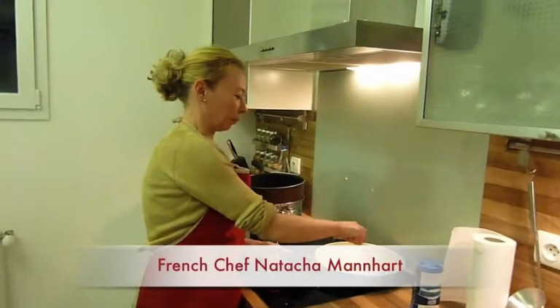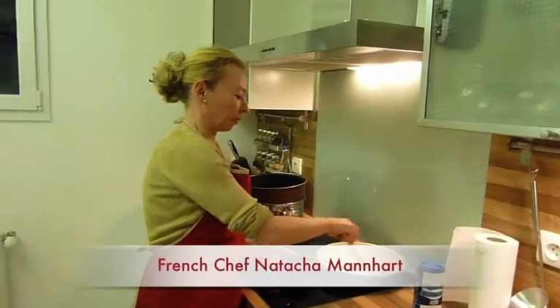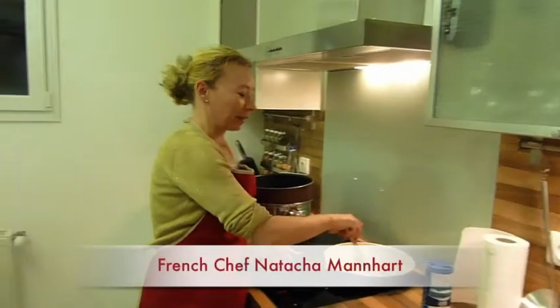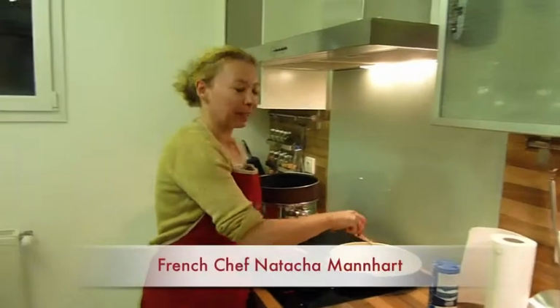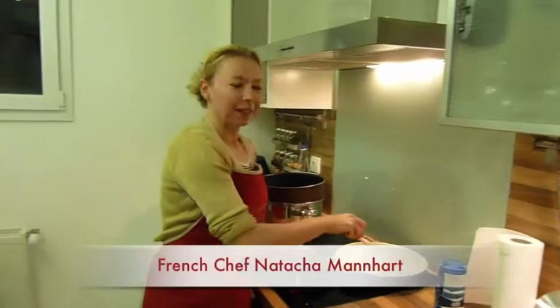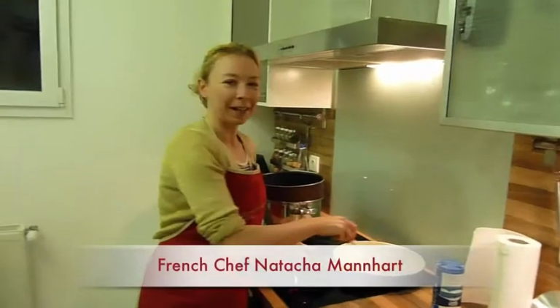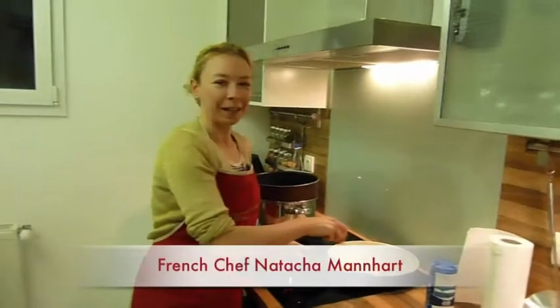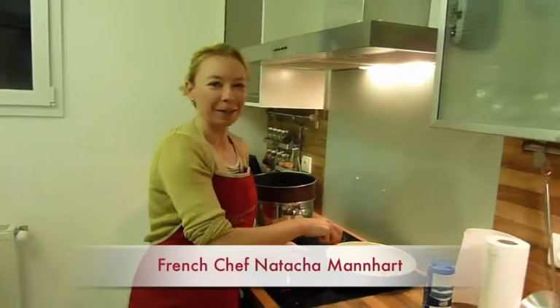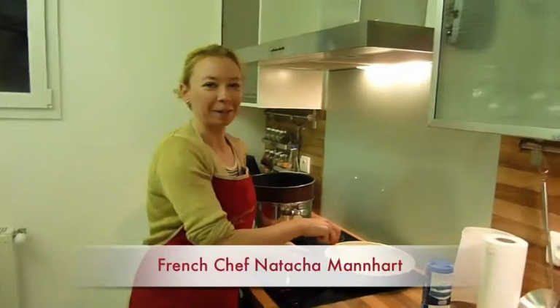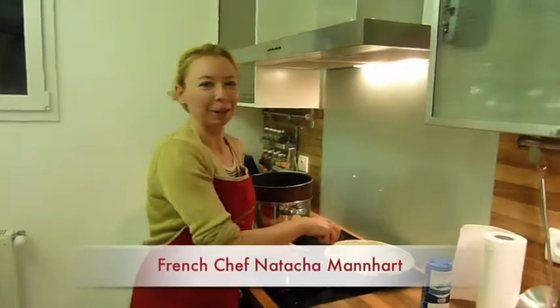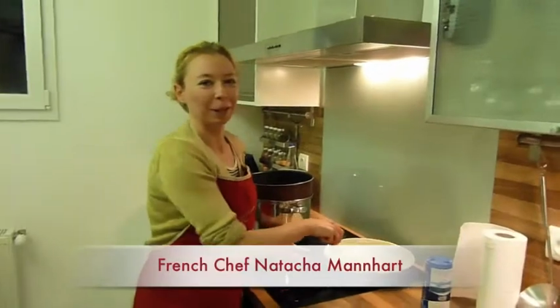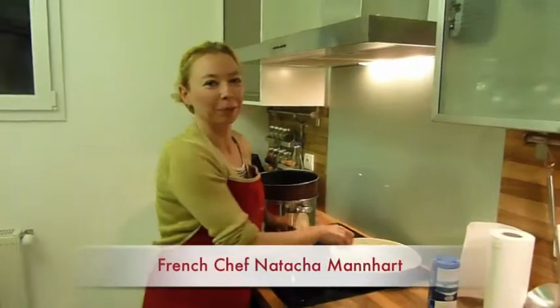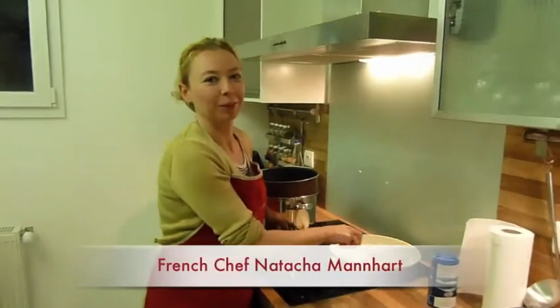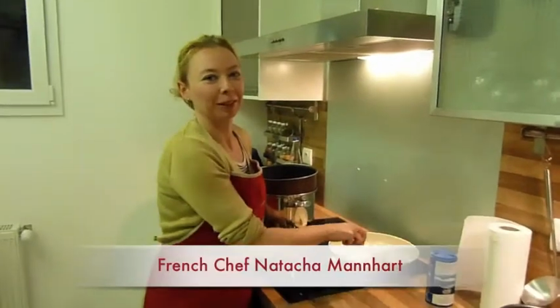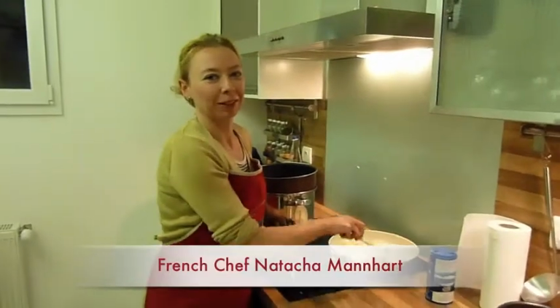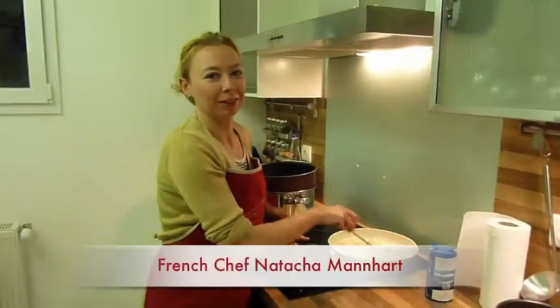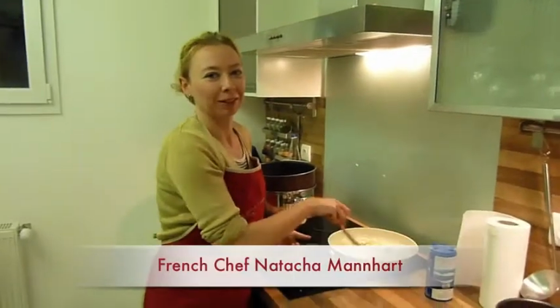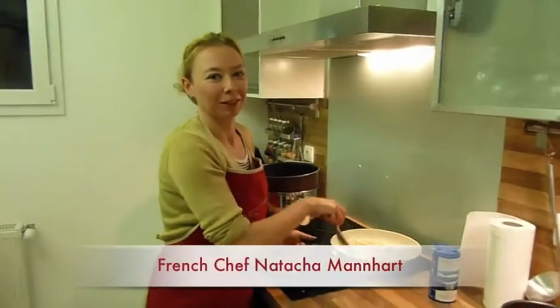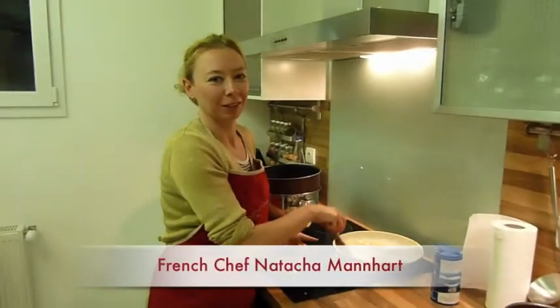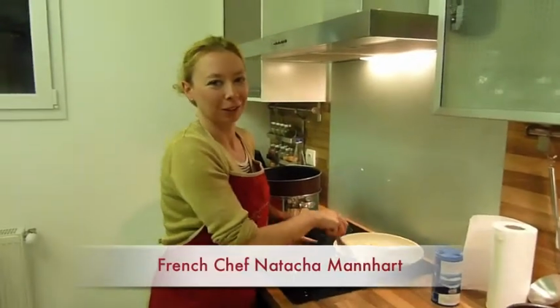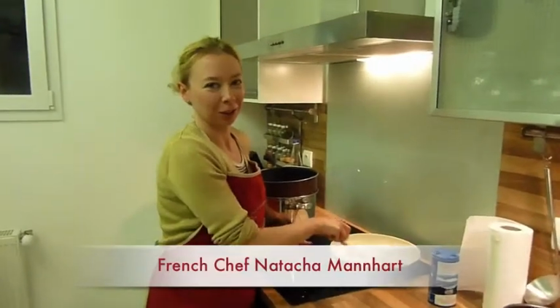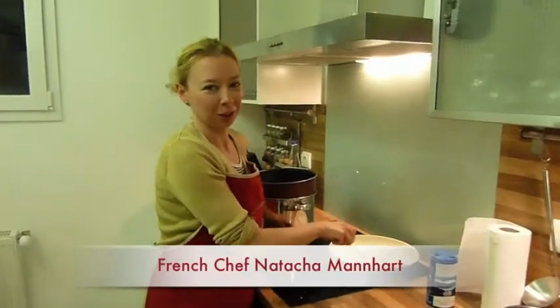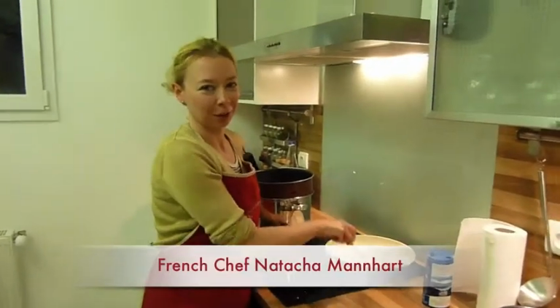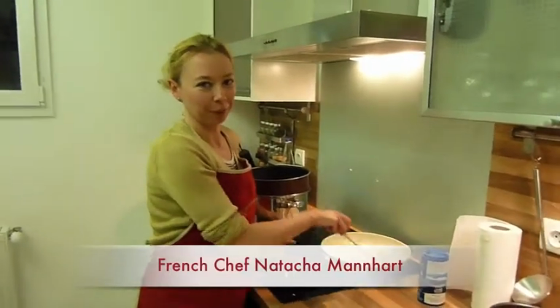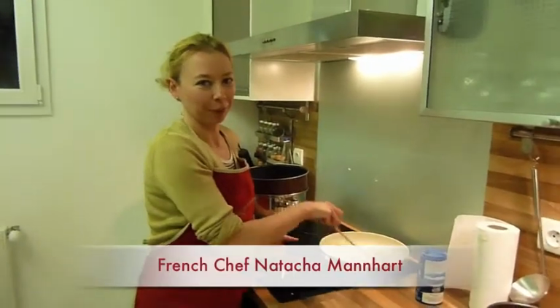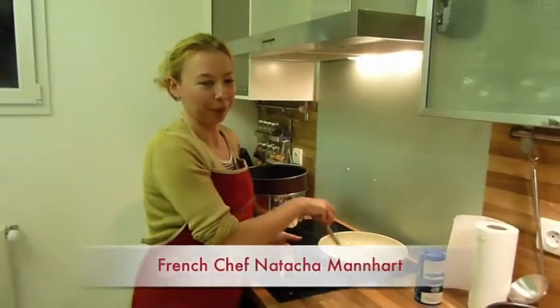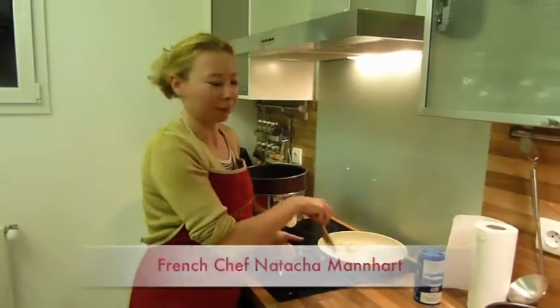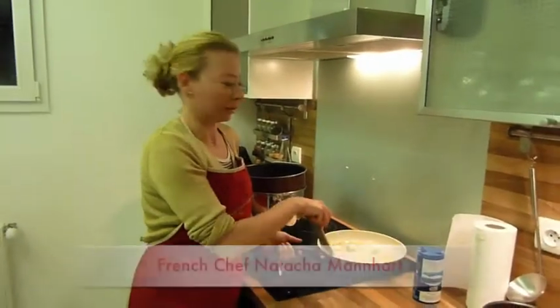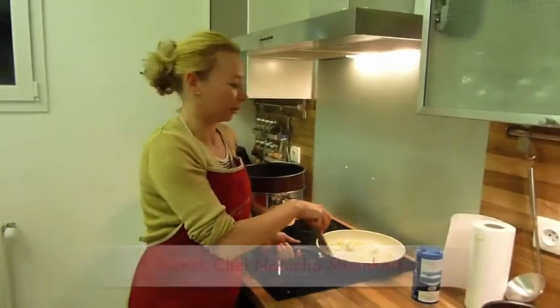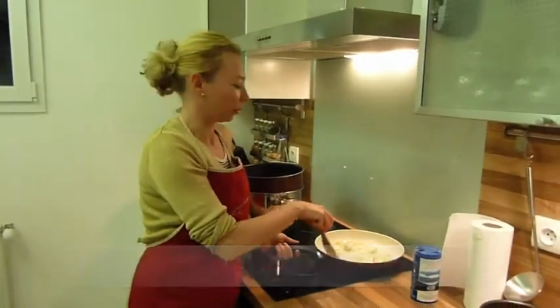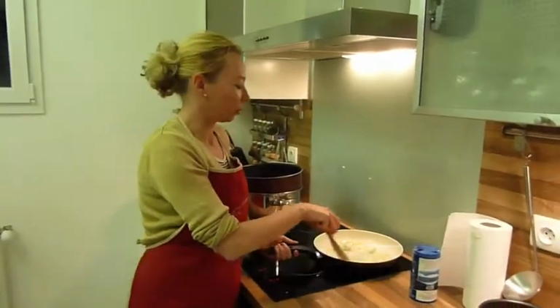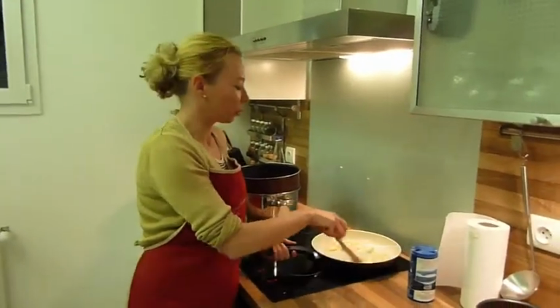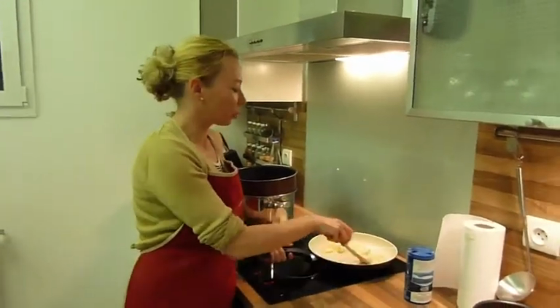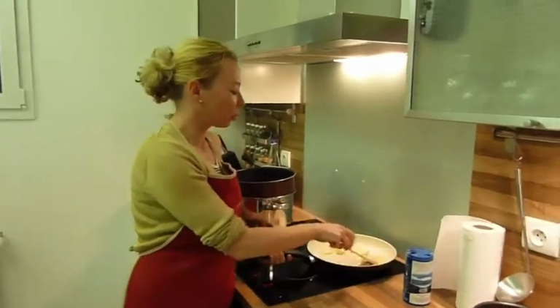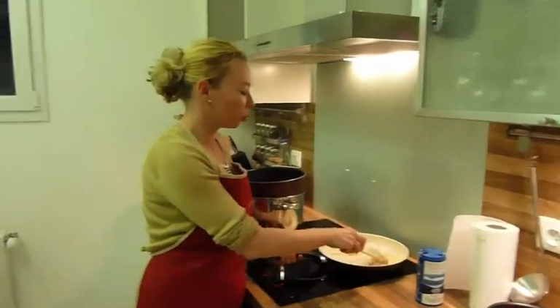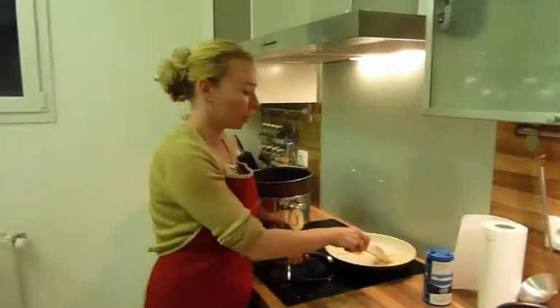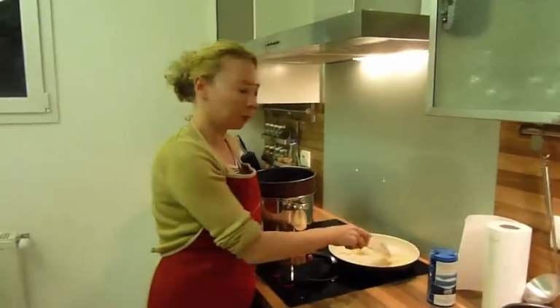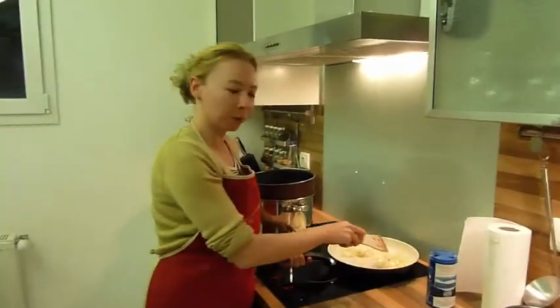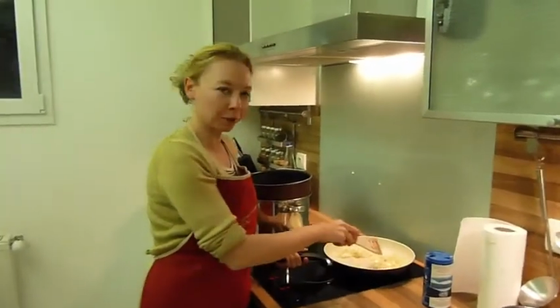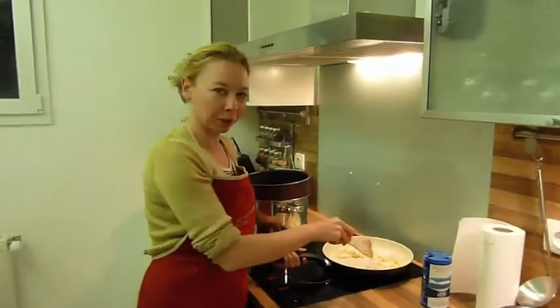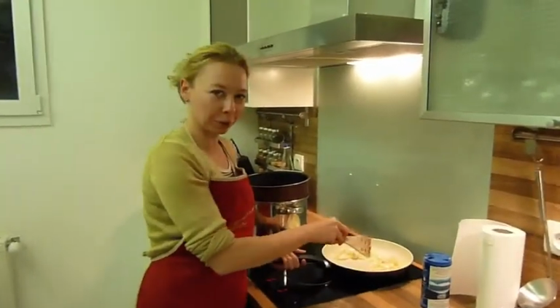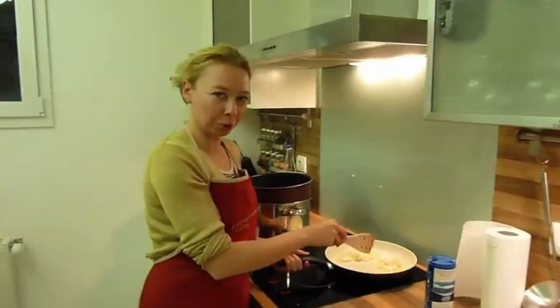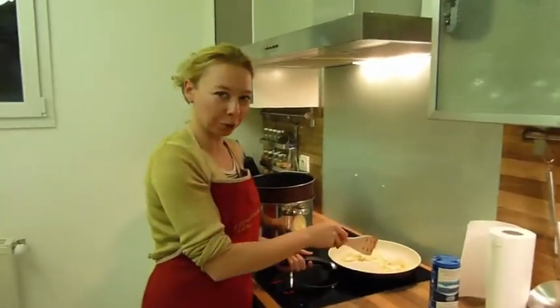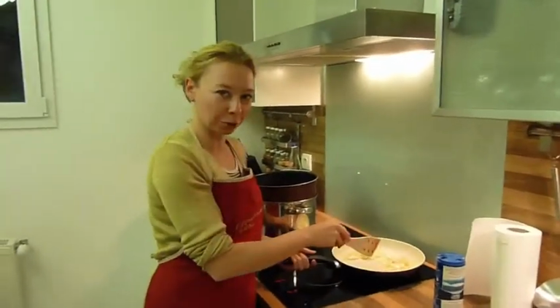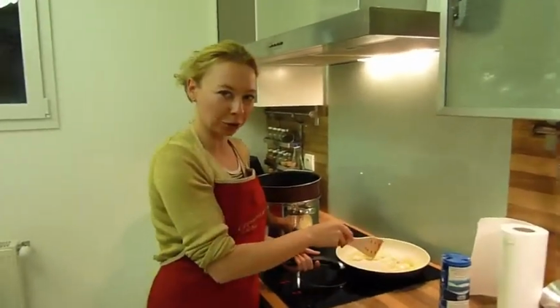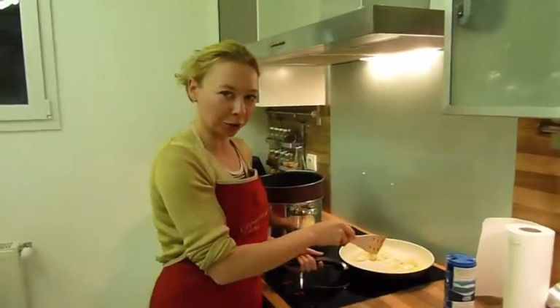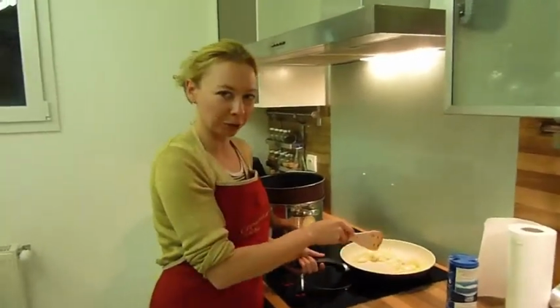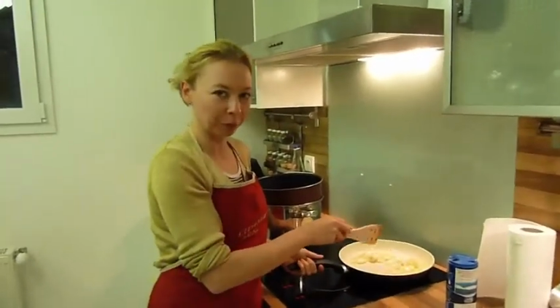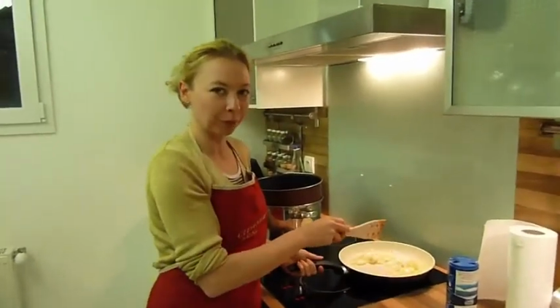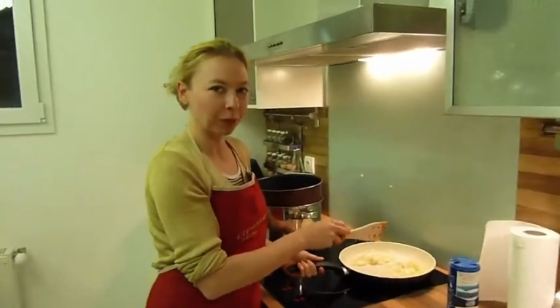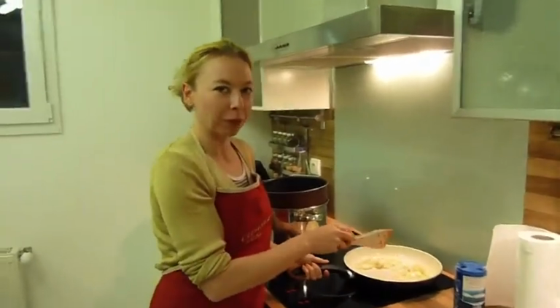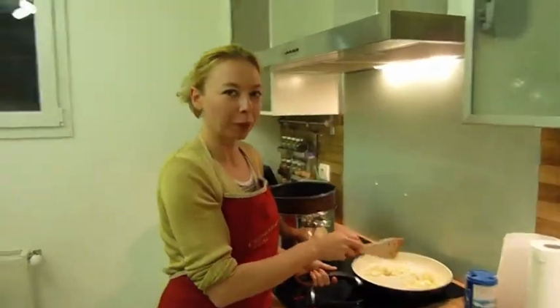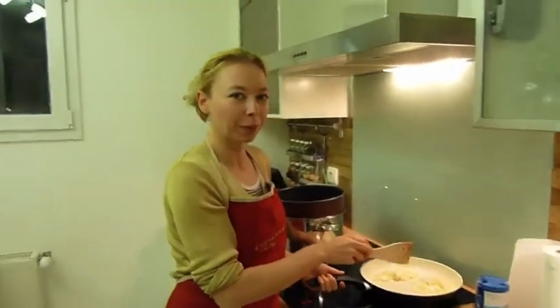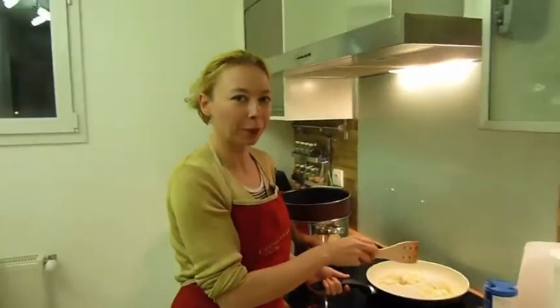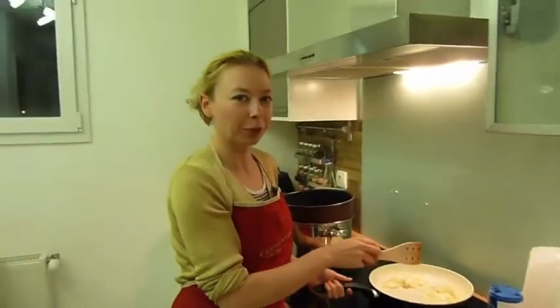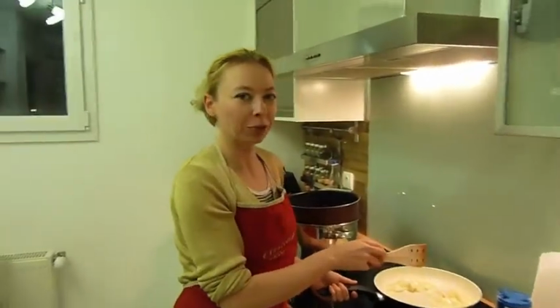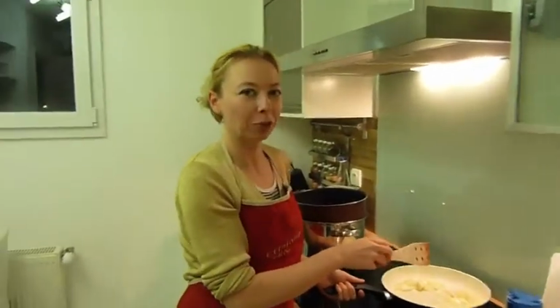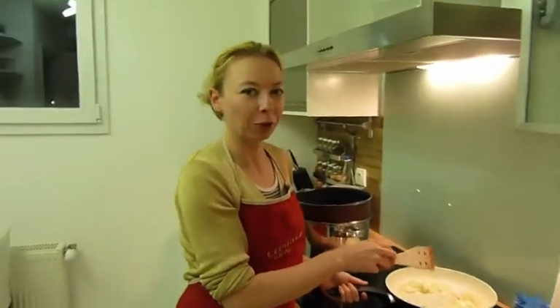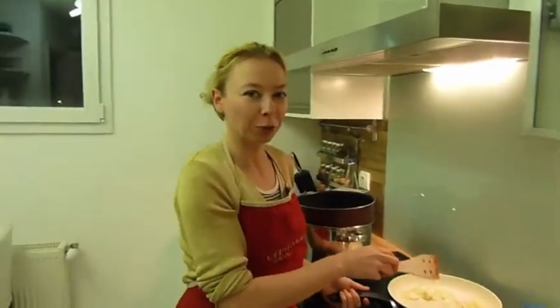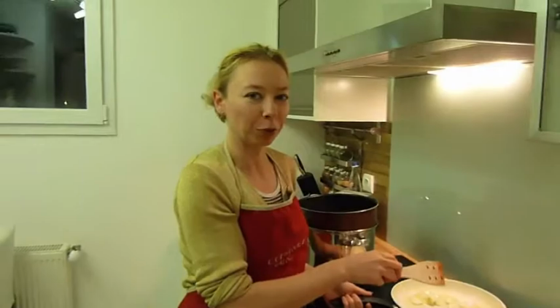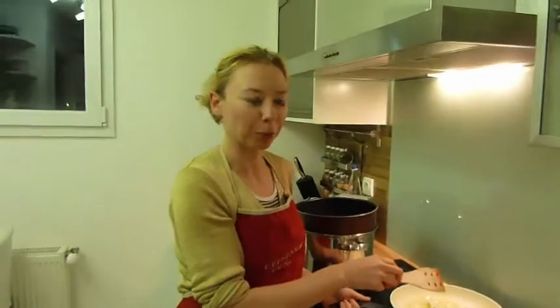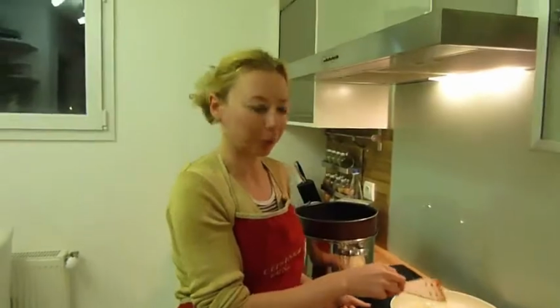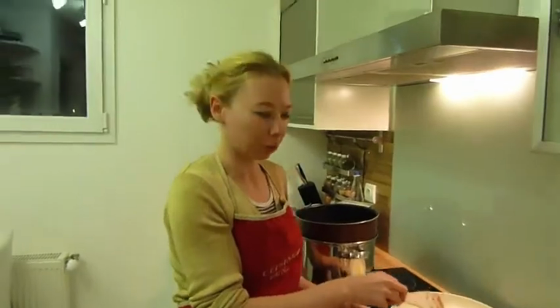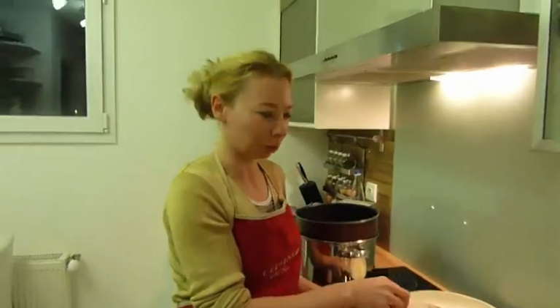Hi, my name is Natasha Mannheim. Today we're going to cook some homemade stuffed tomatoes.